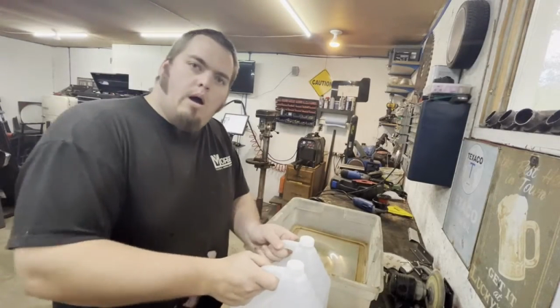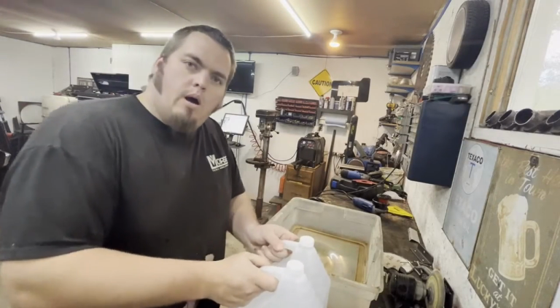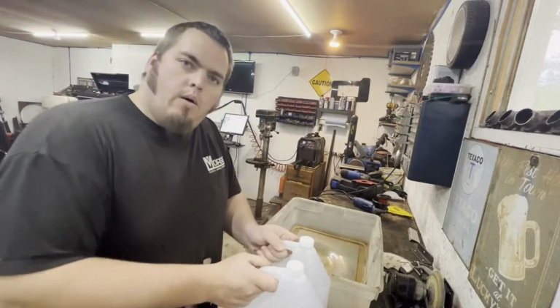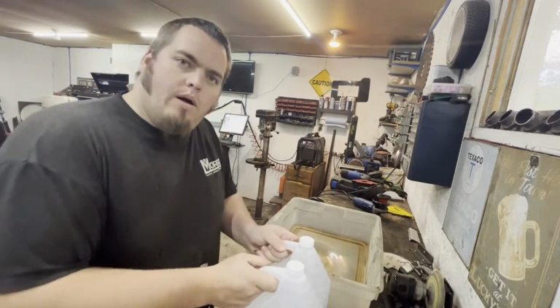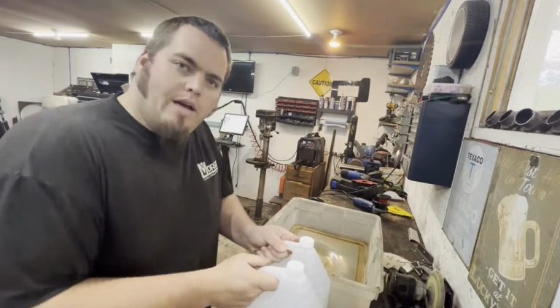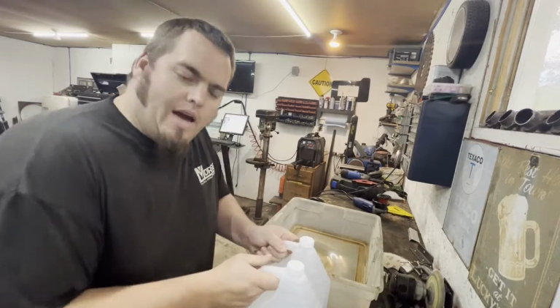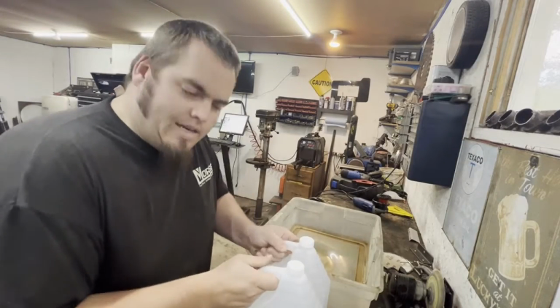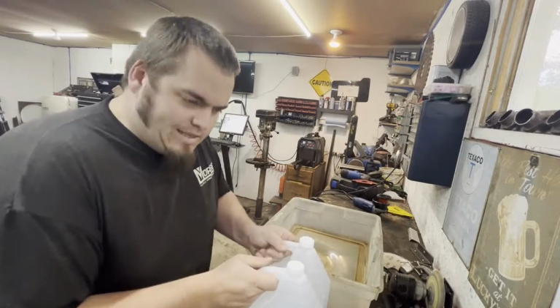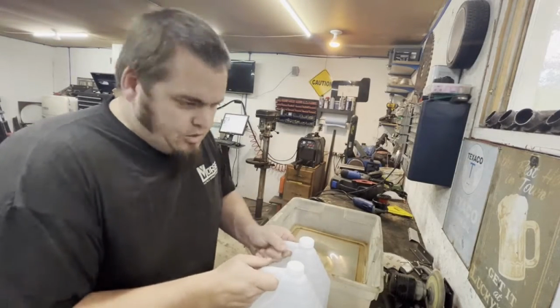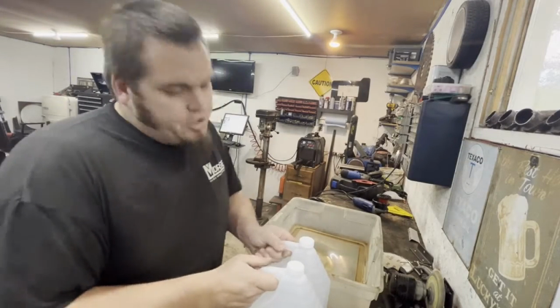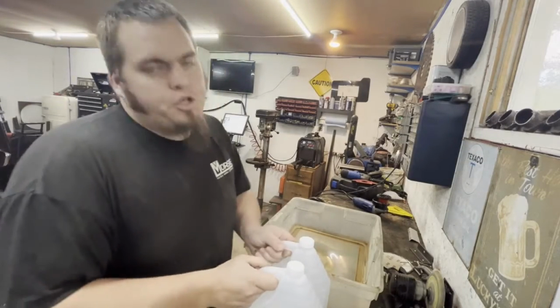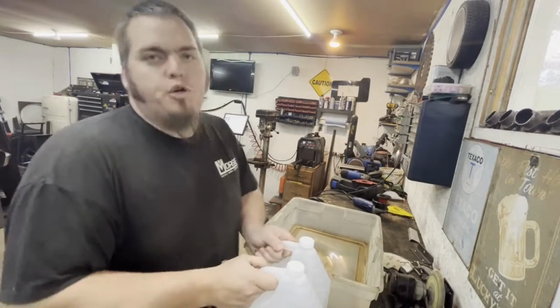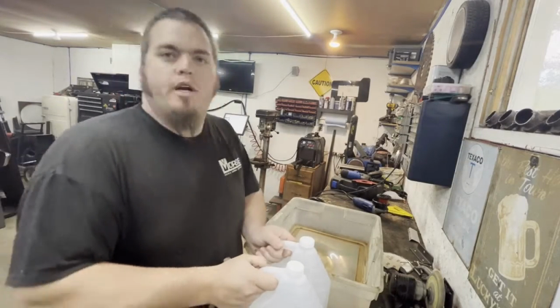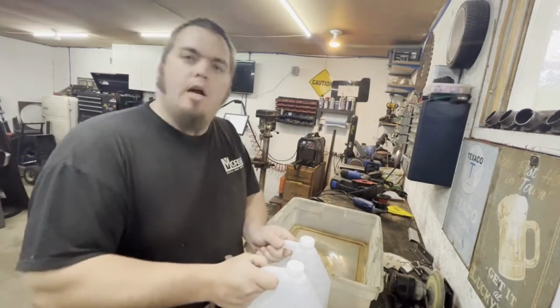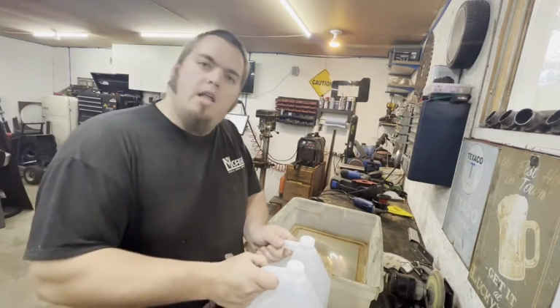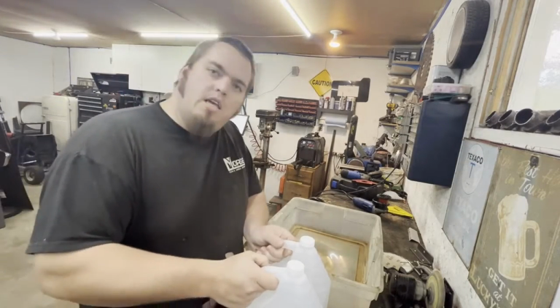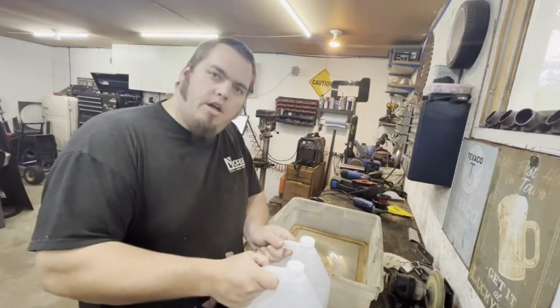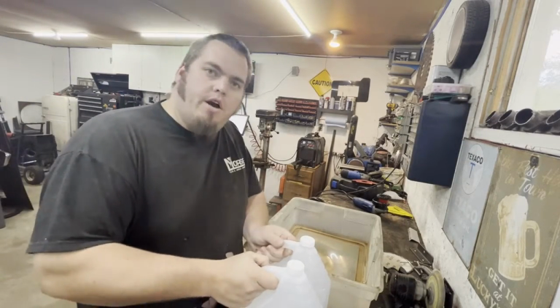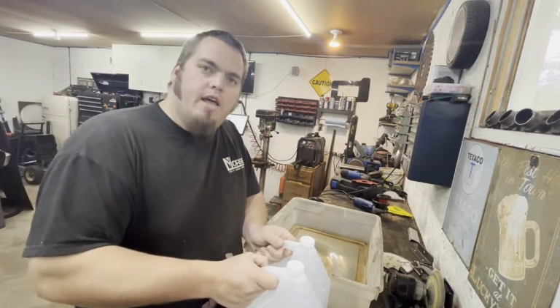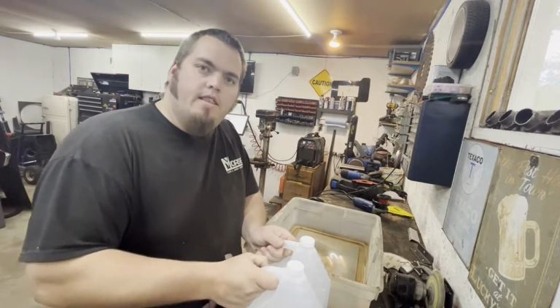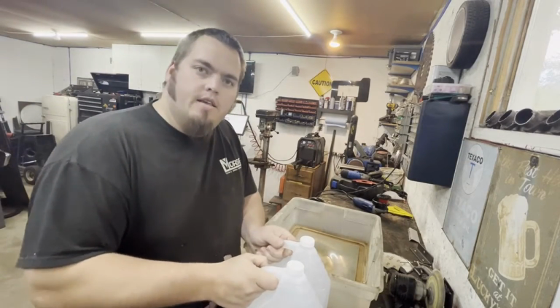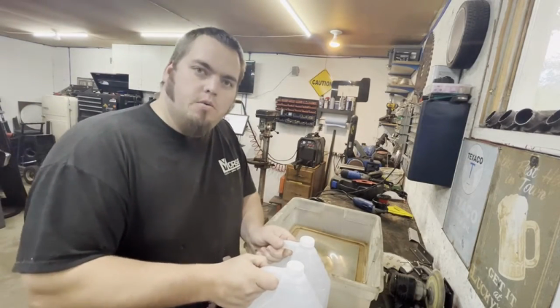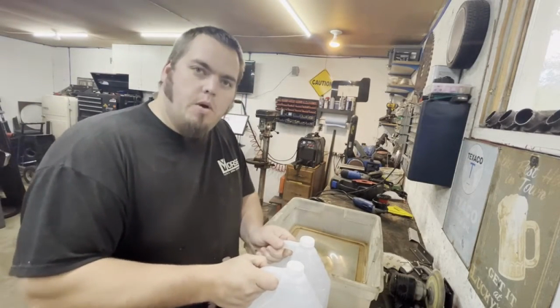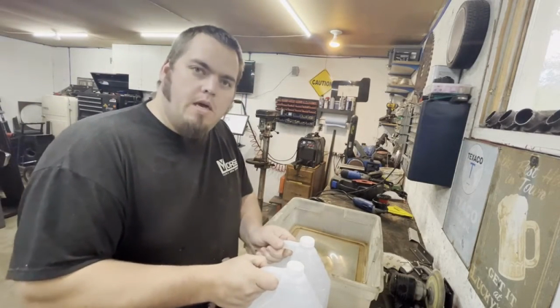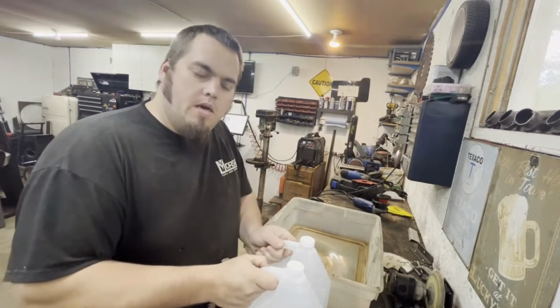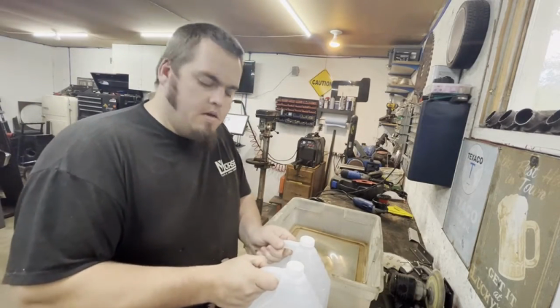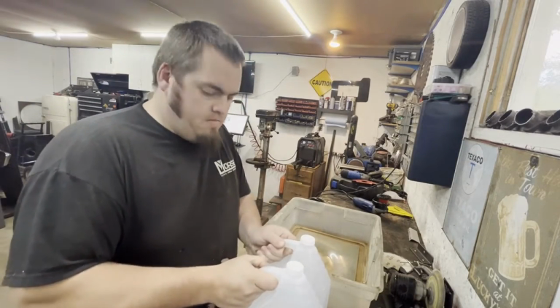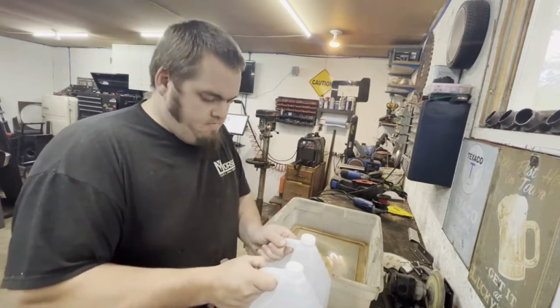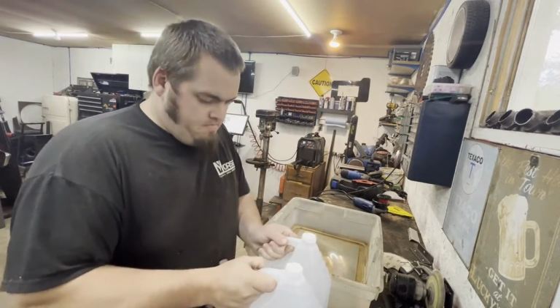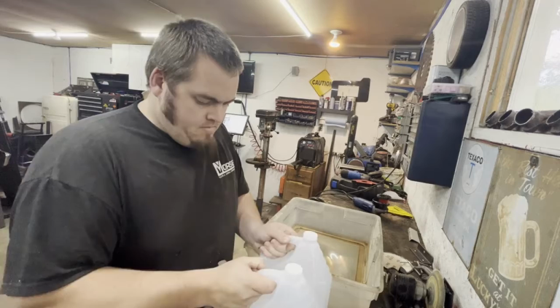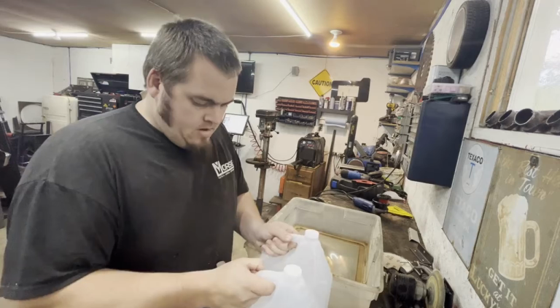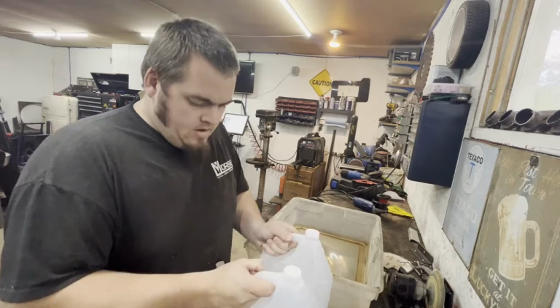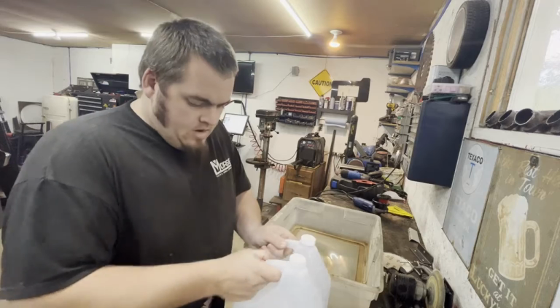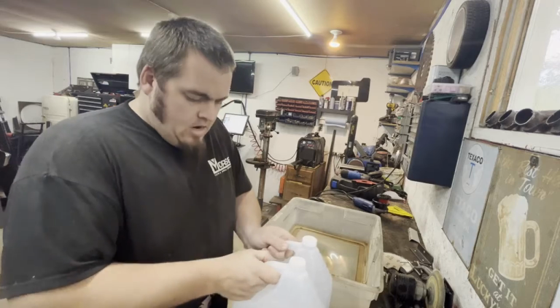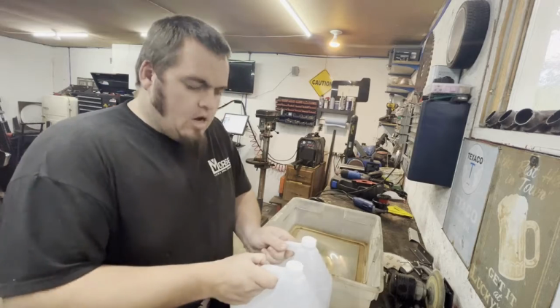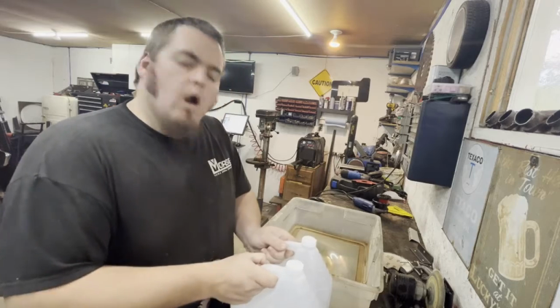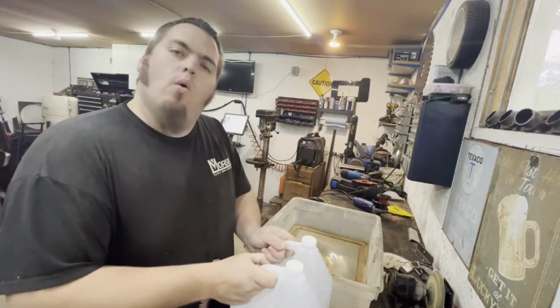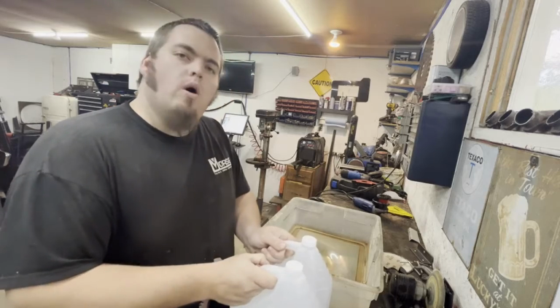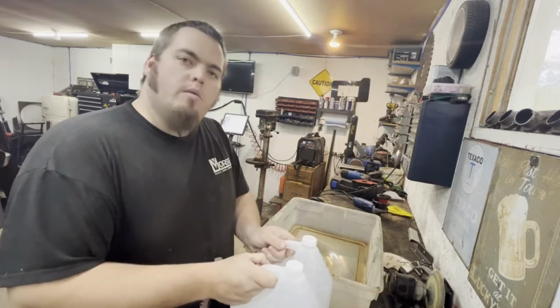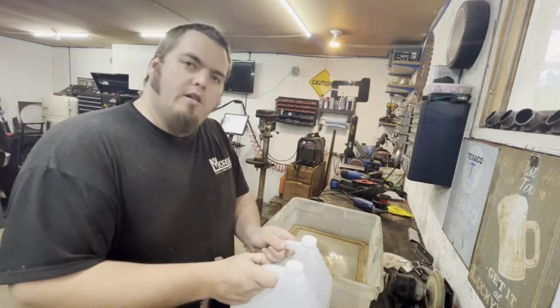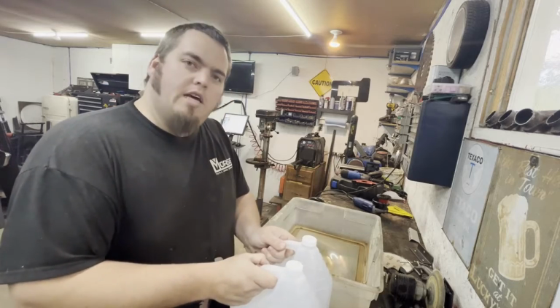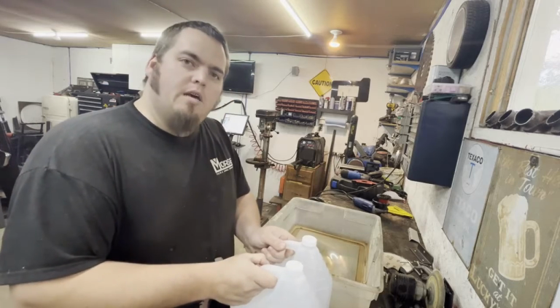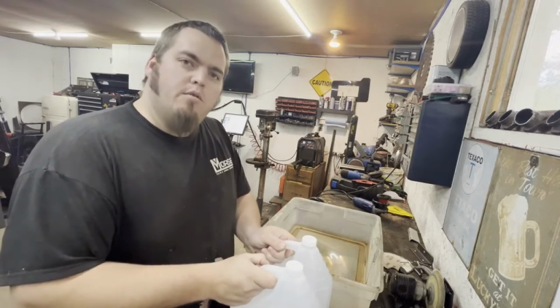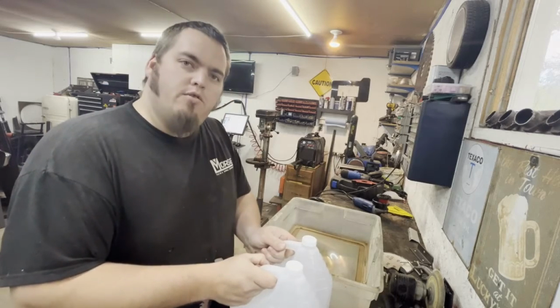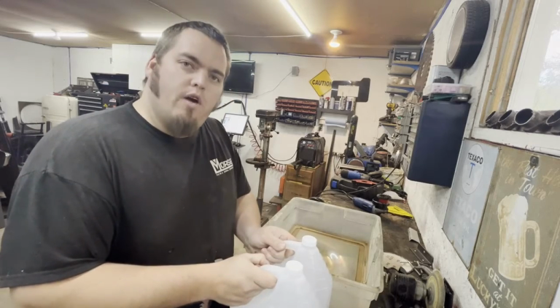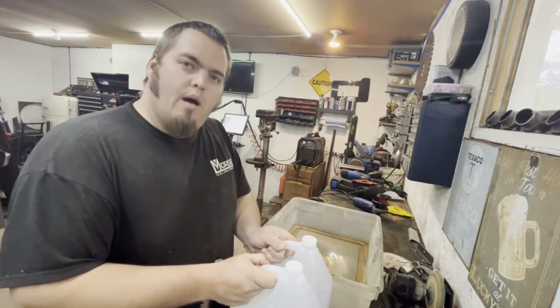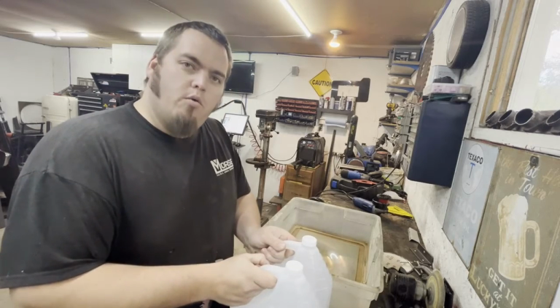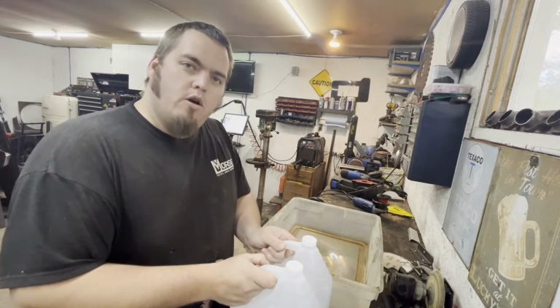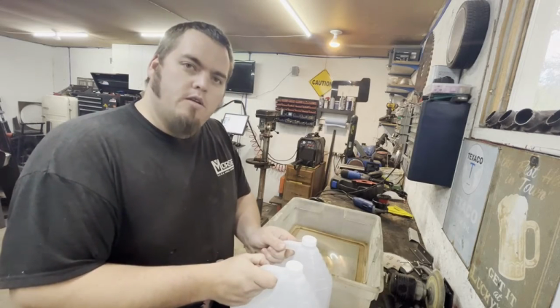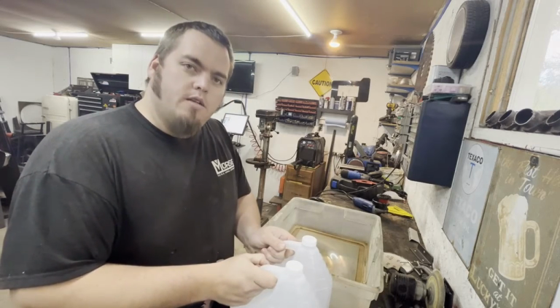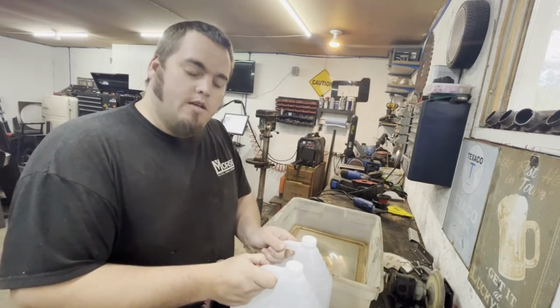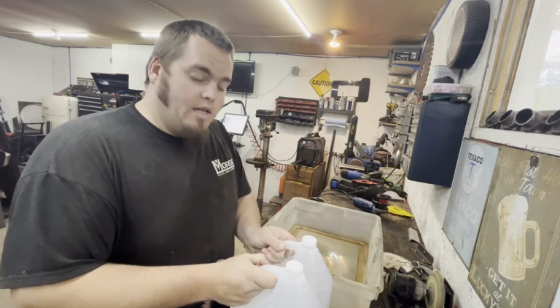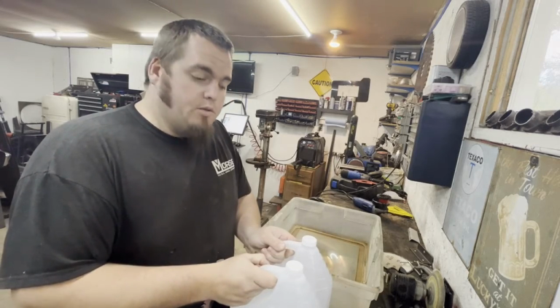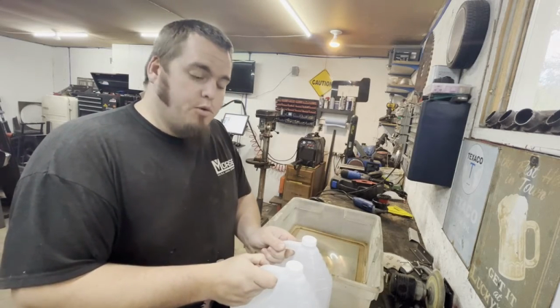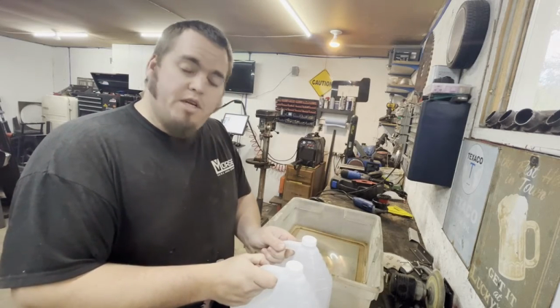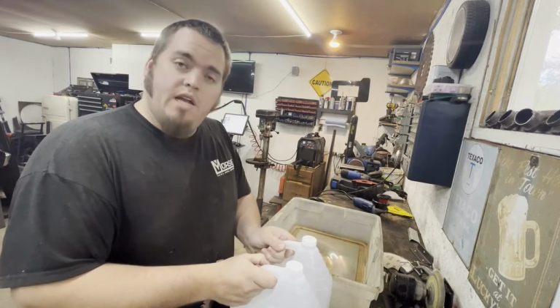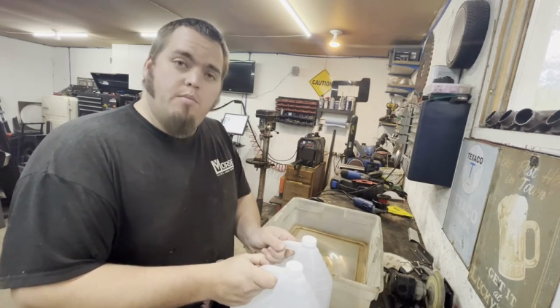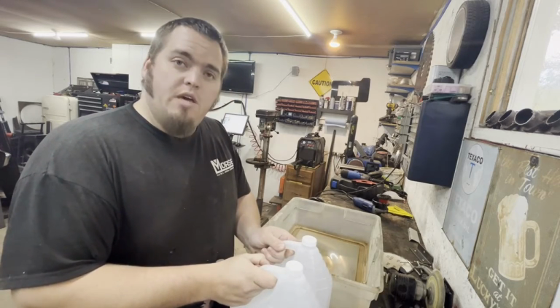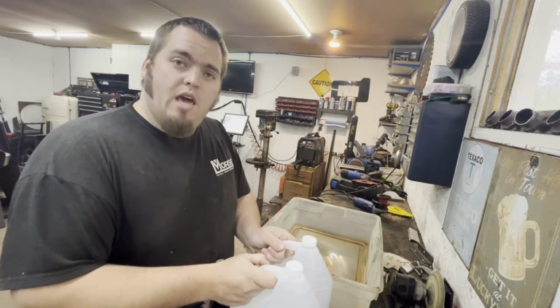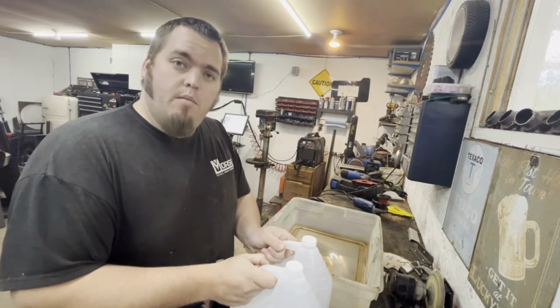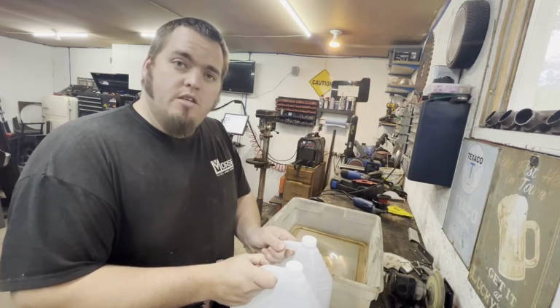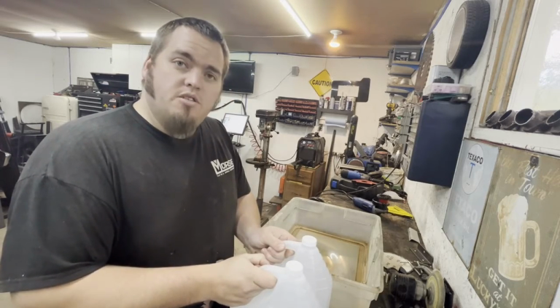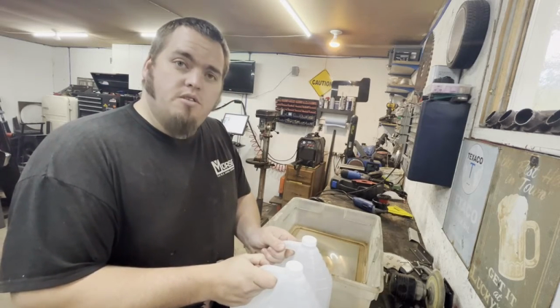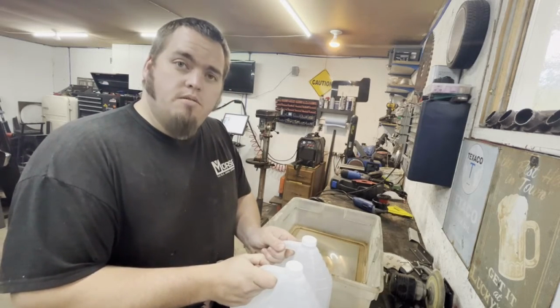Well guys, learned a trick on the internet this week. Welcome to Luckyman Fabworks and let's pretend to be chemists.